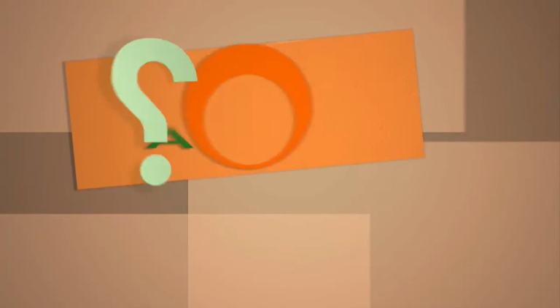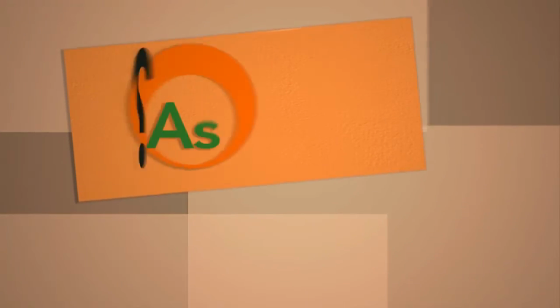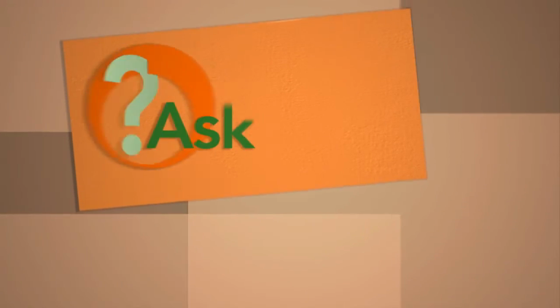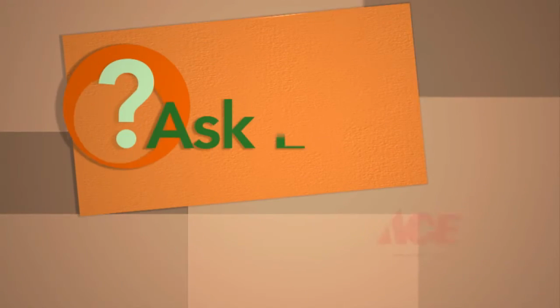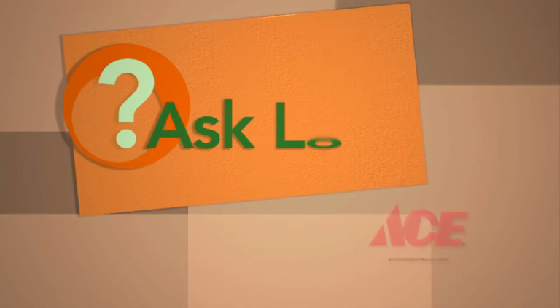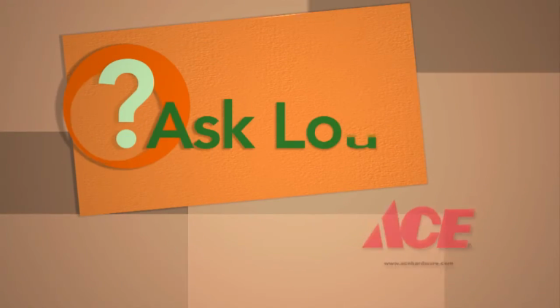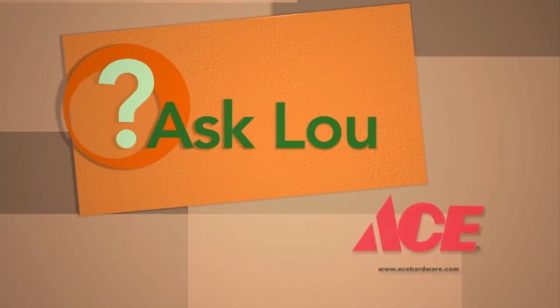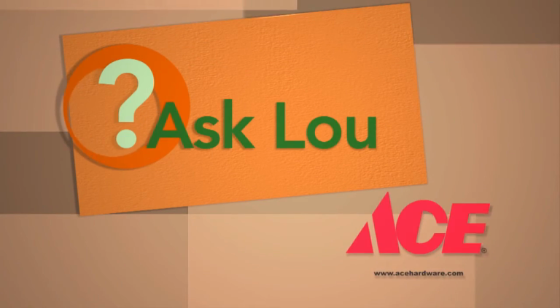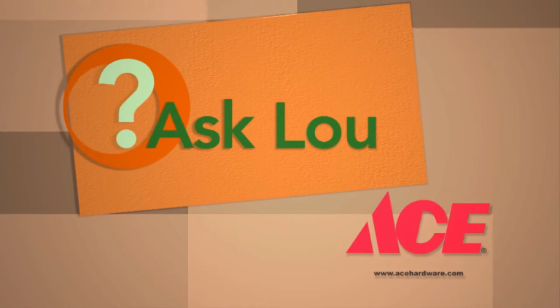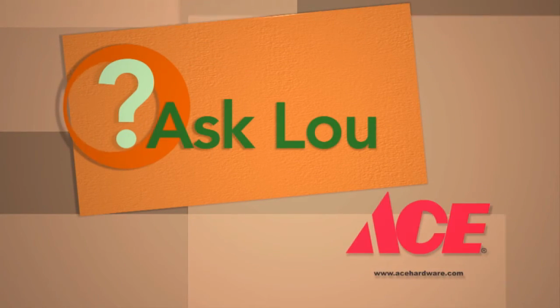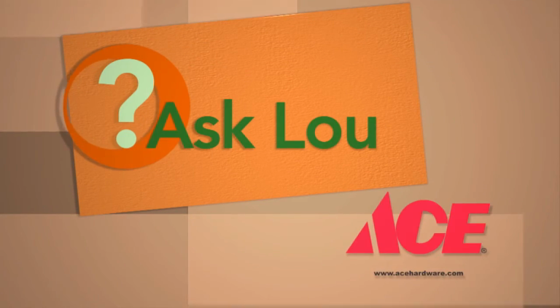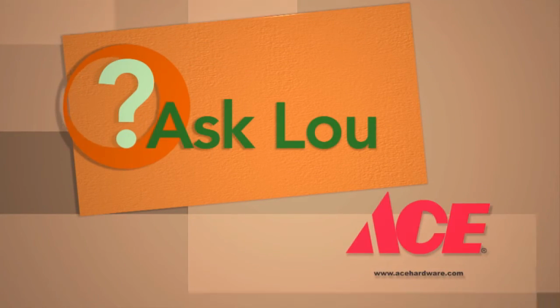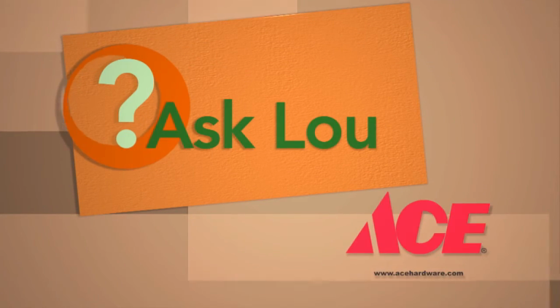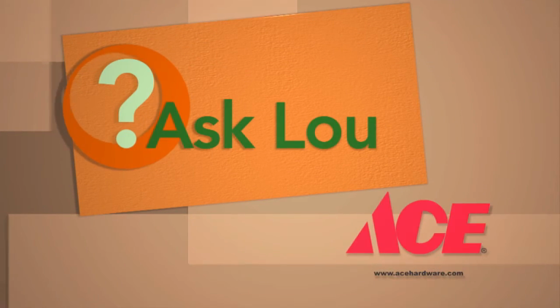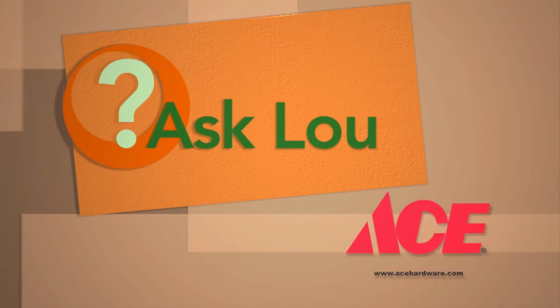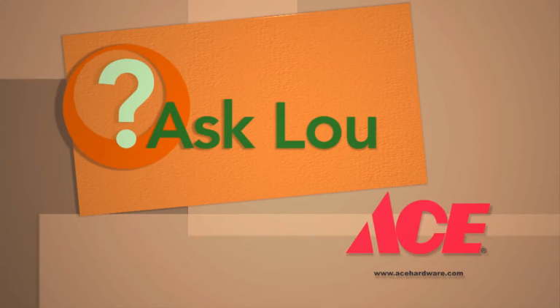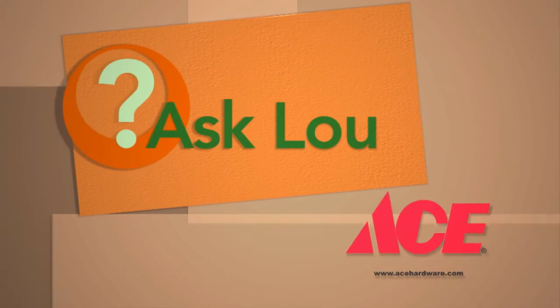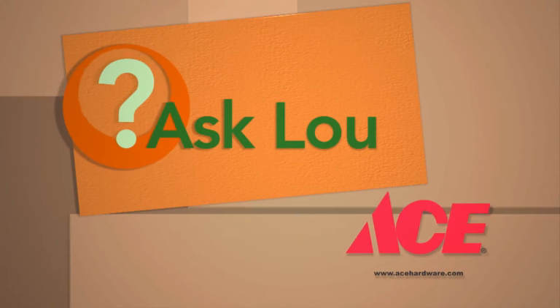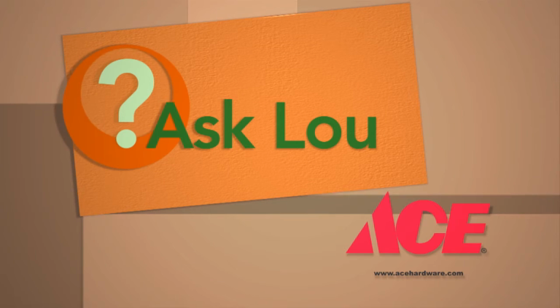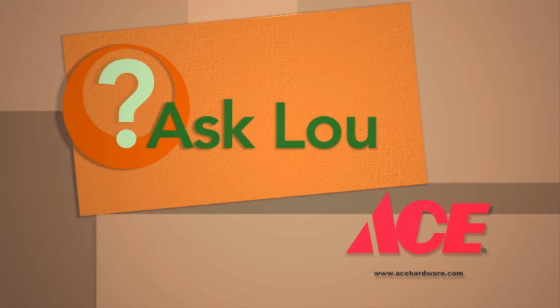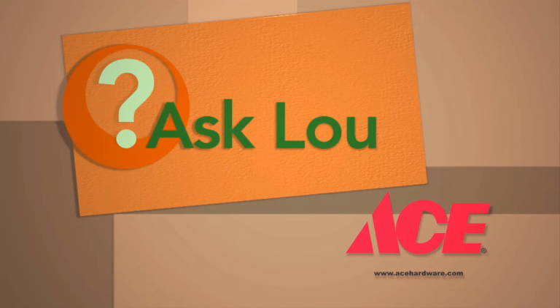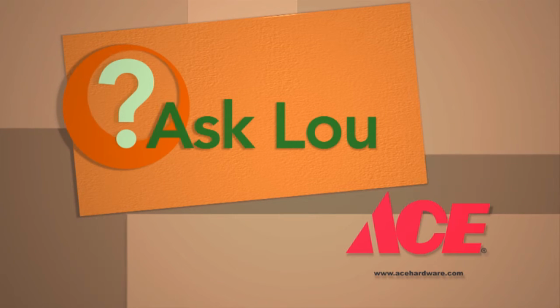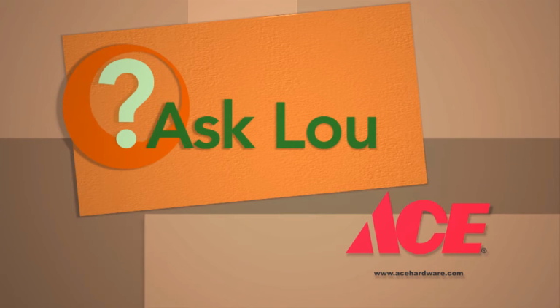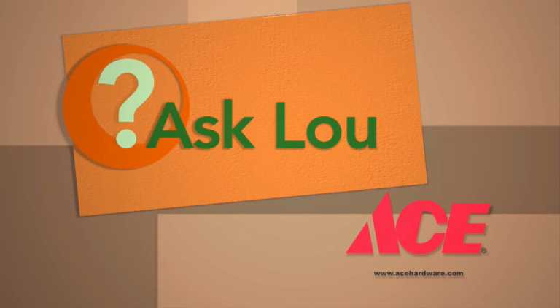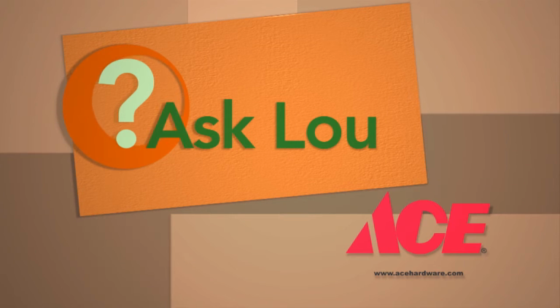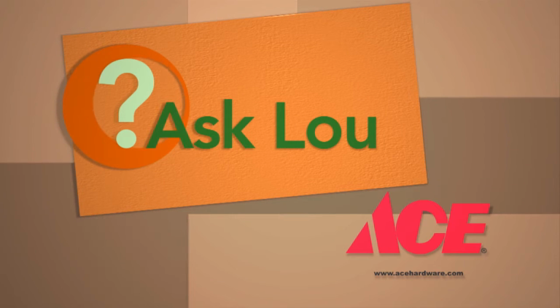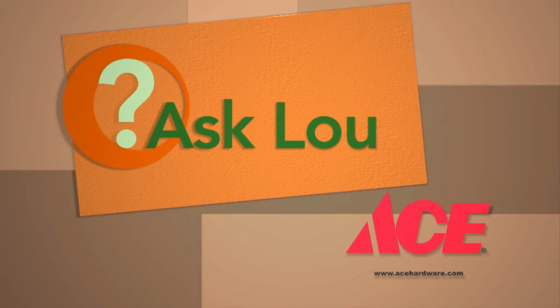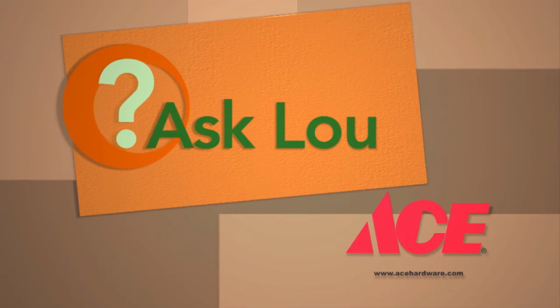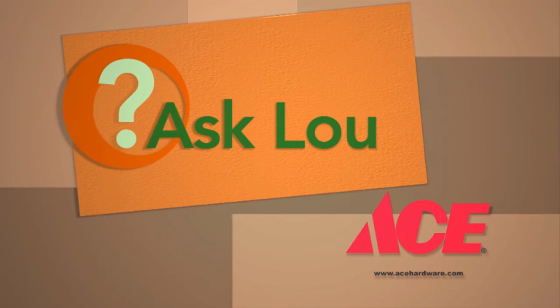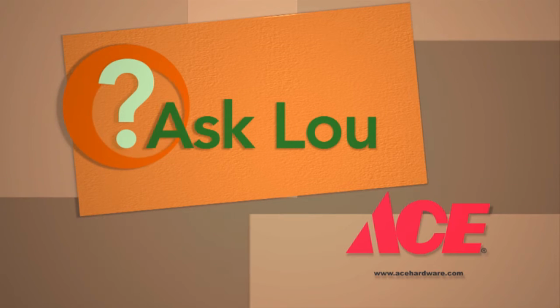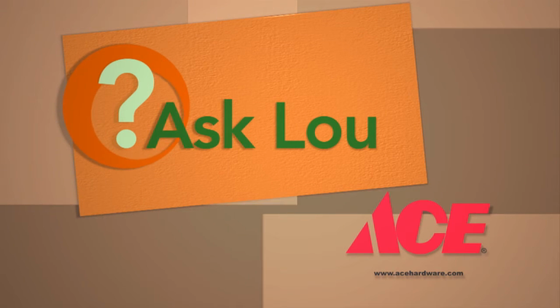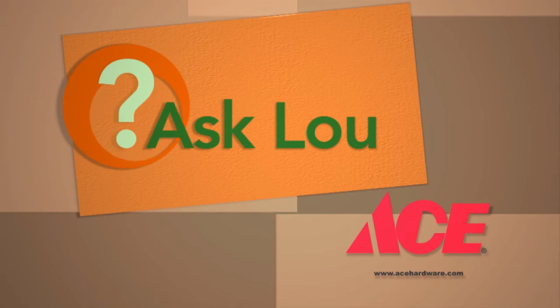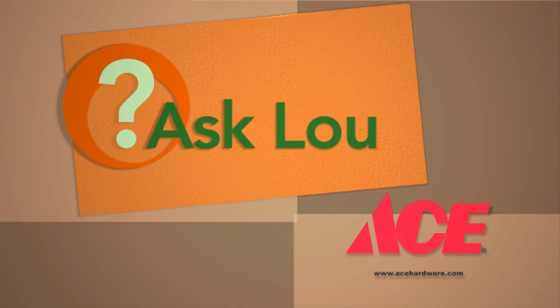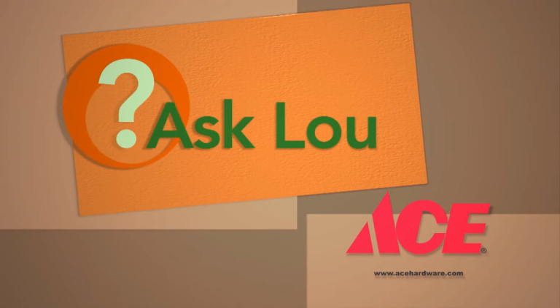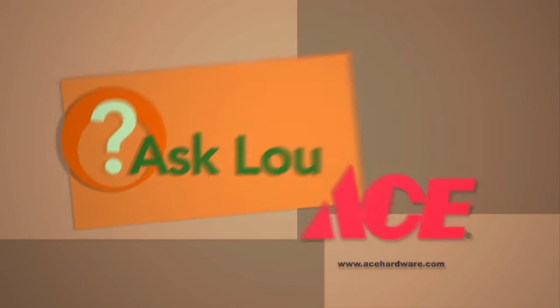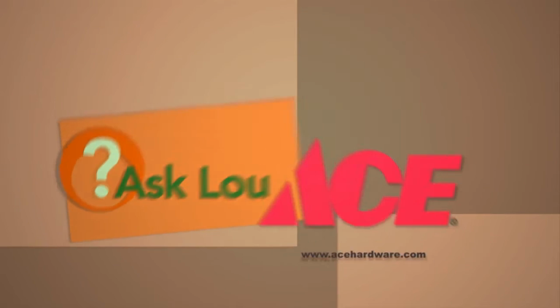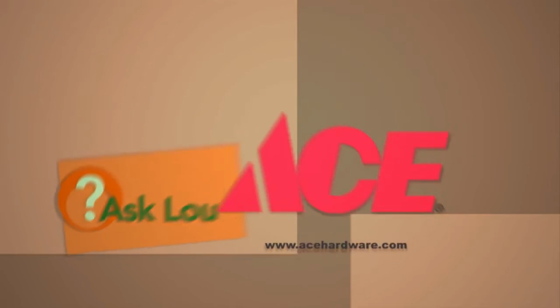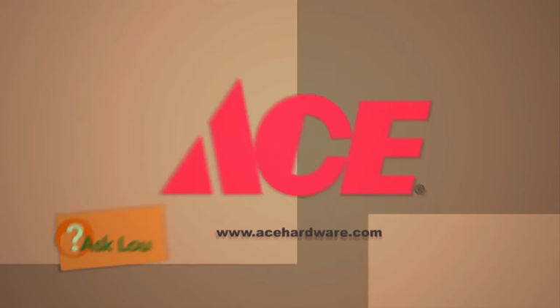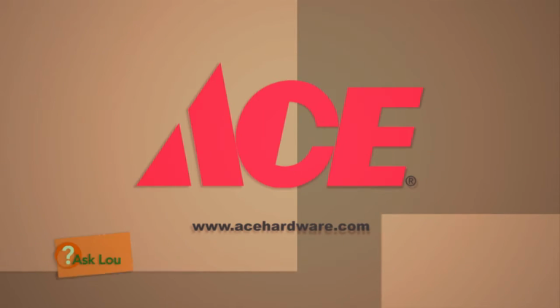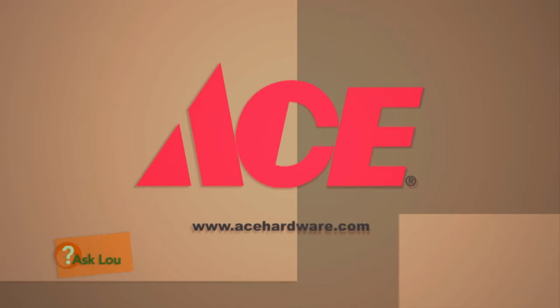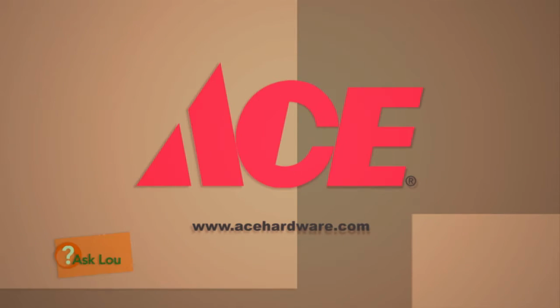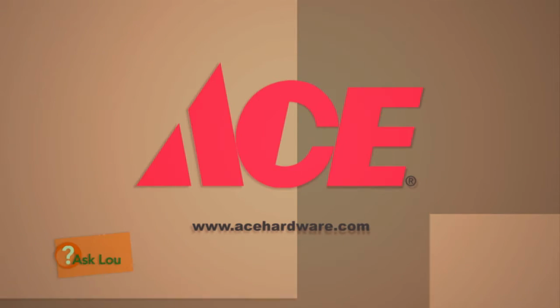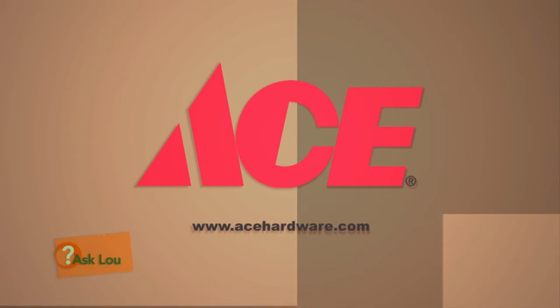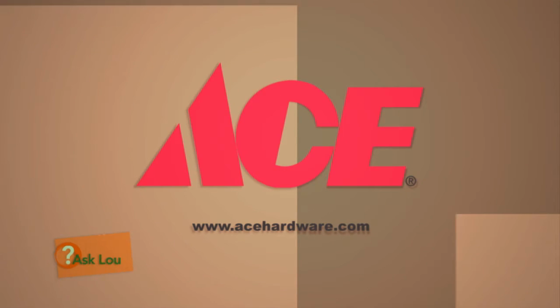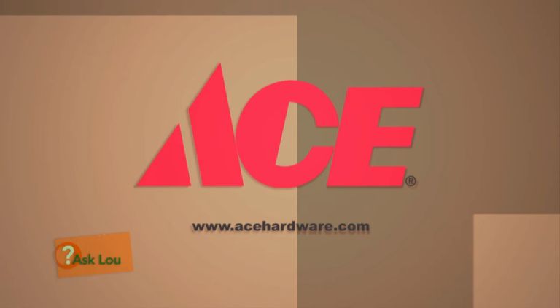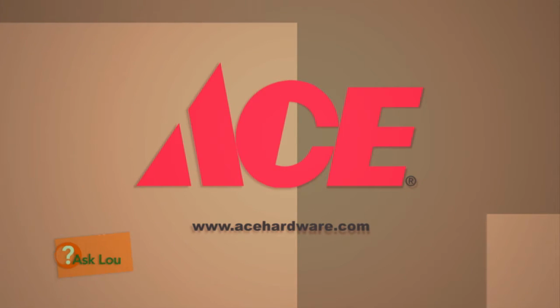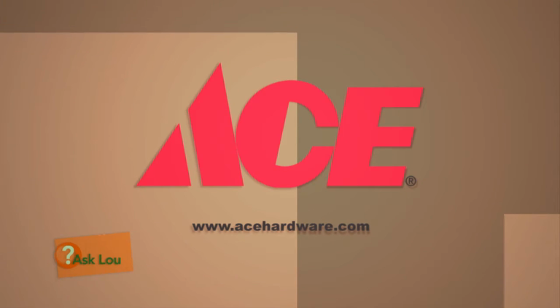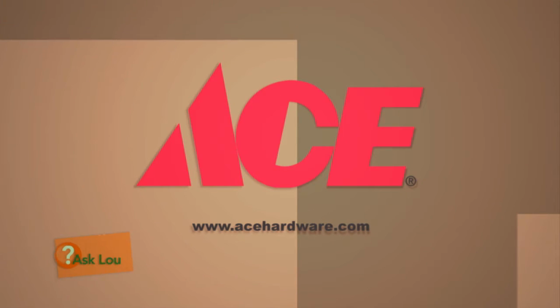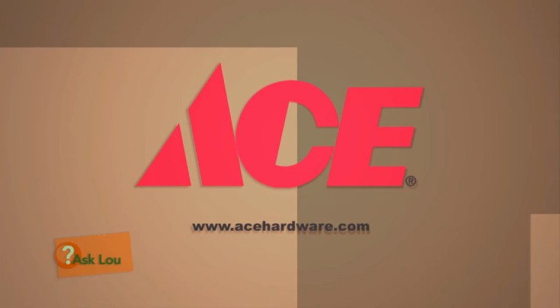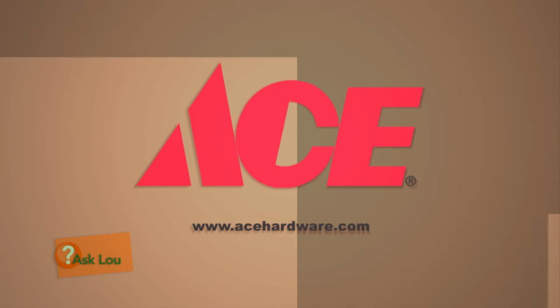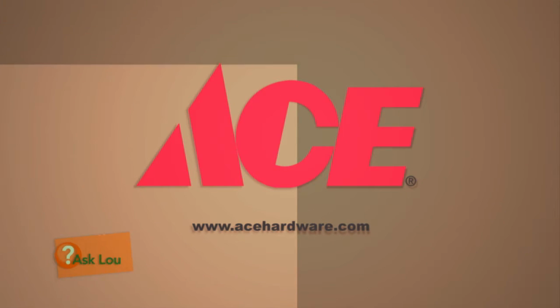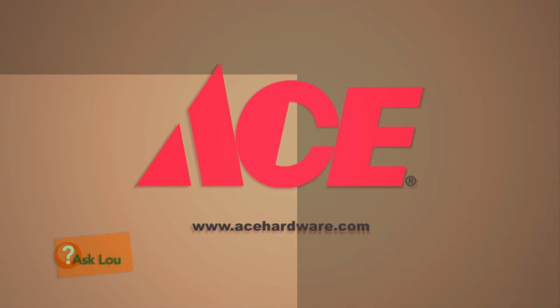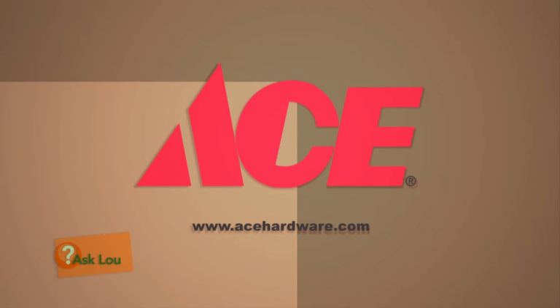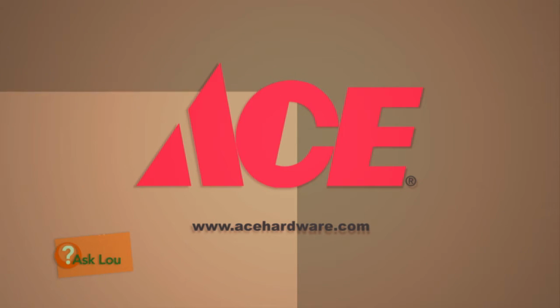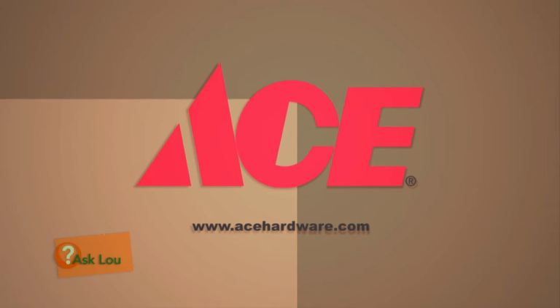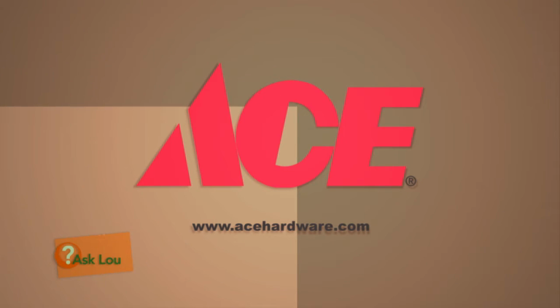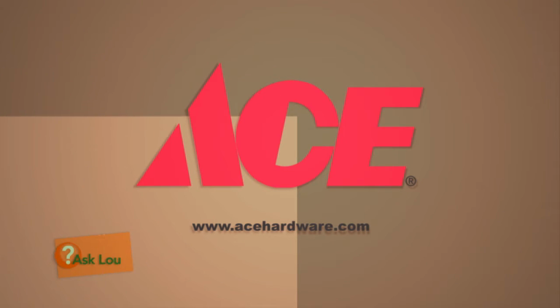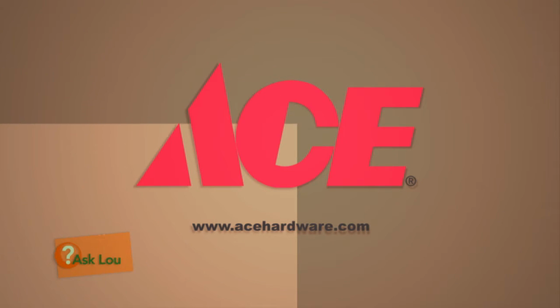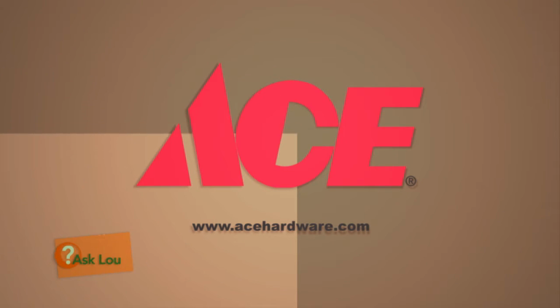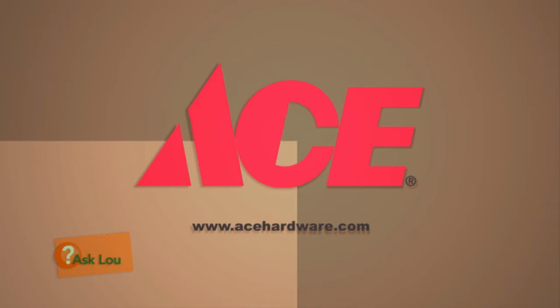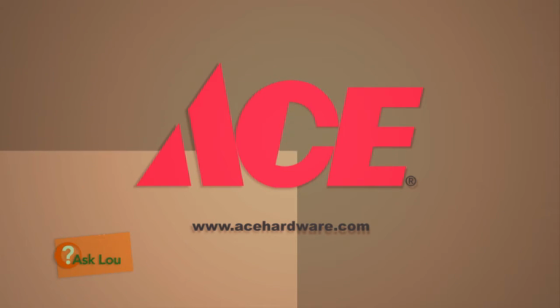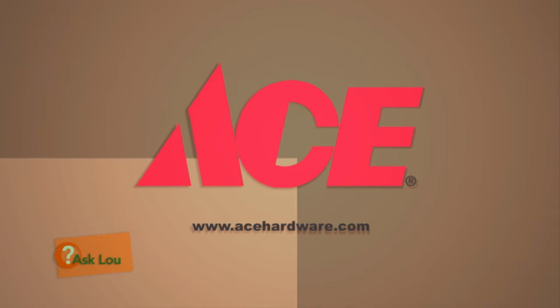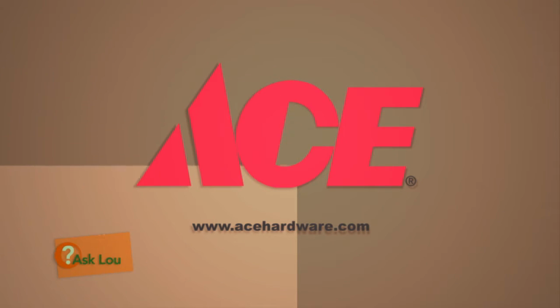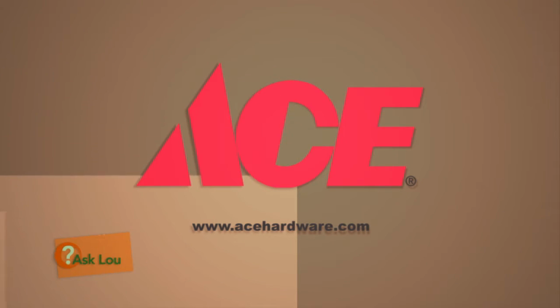Ask Lou is brought to you by Ace Hardware, delivering helpful hardware service since 1924. Ace, the helpful place.